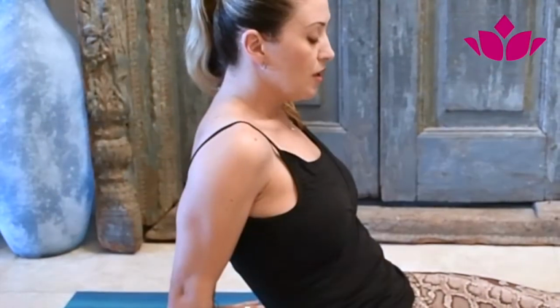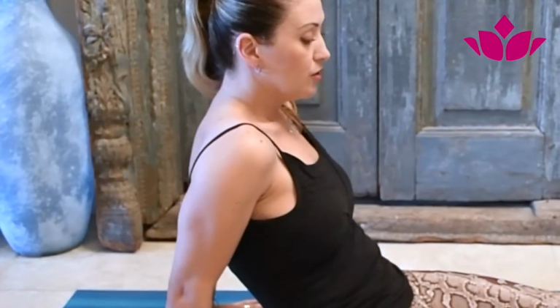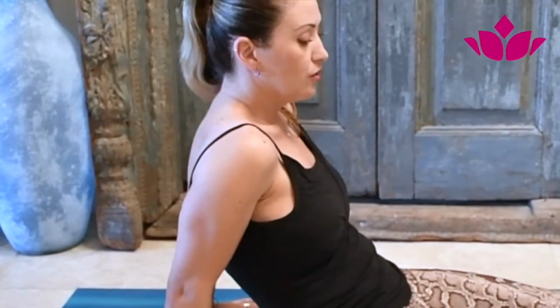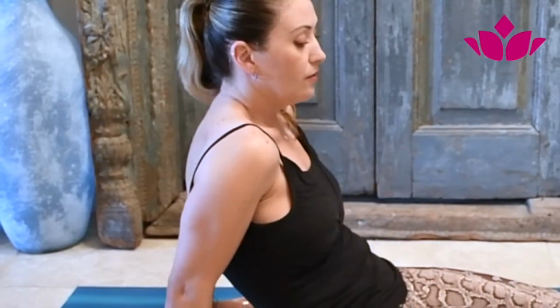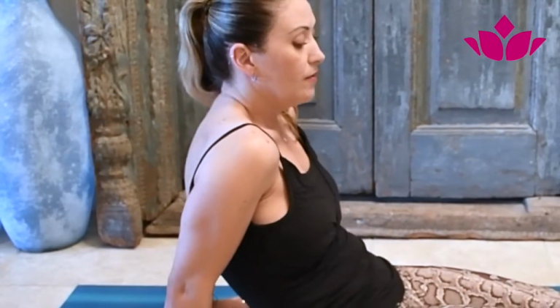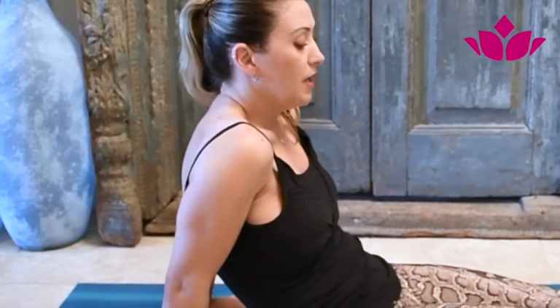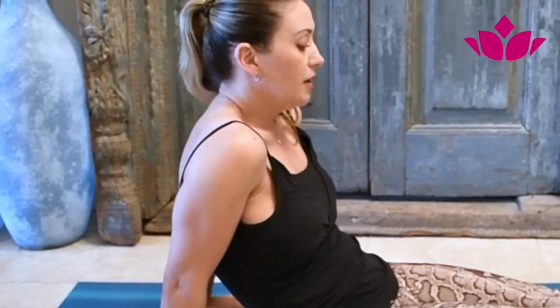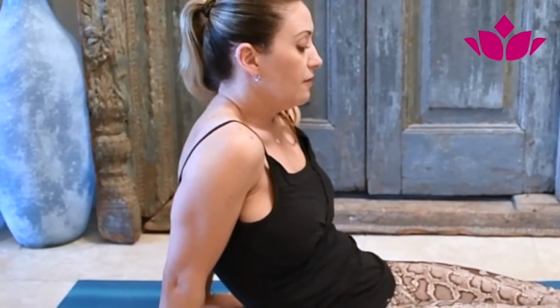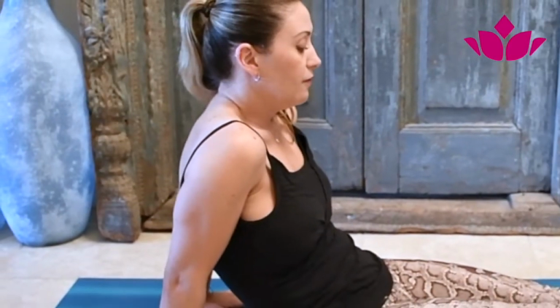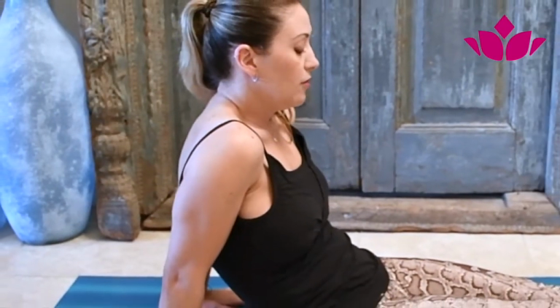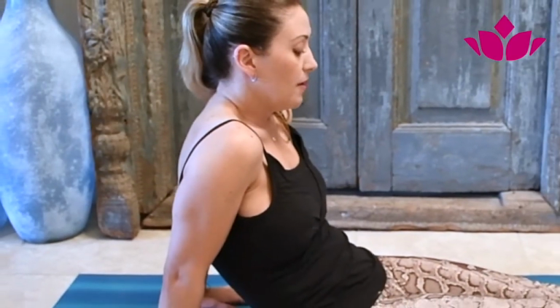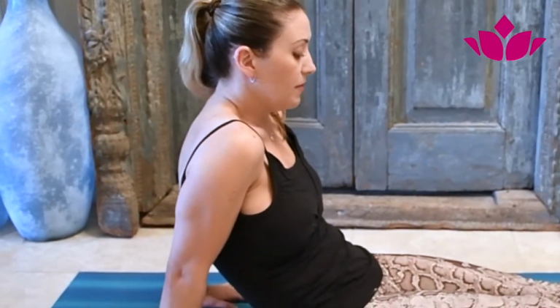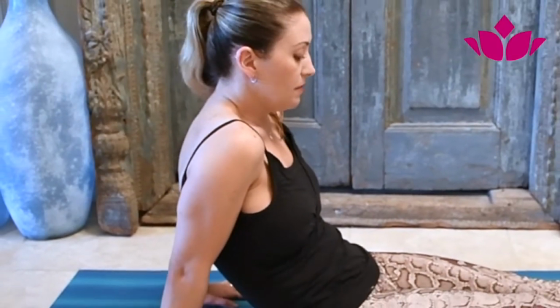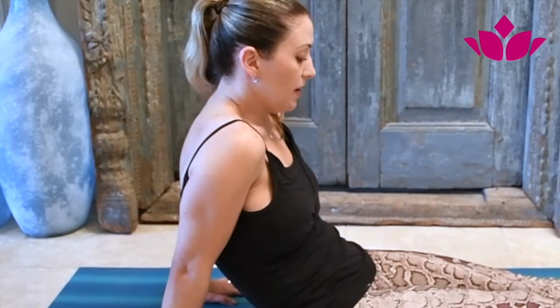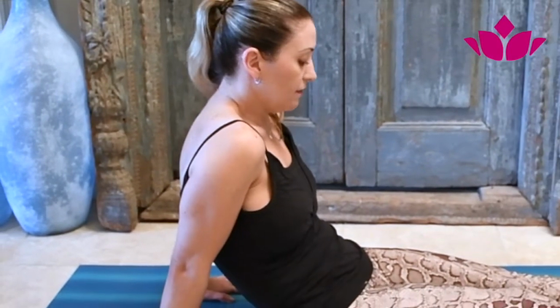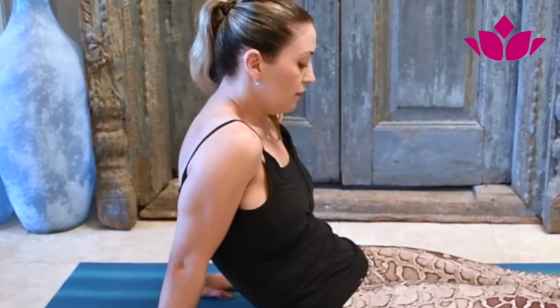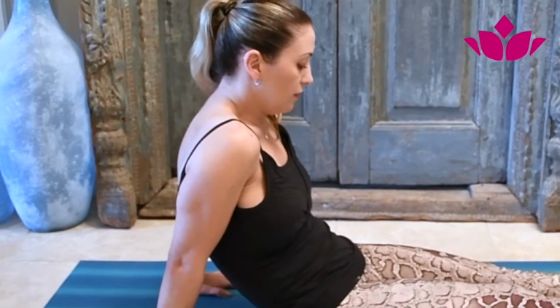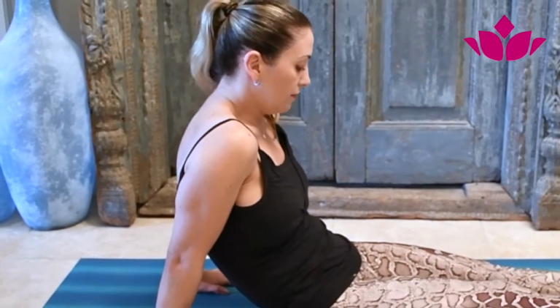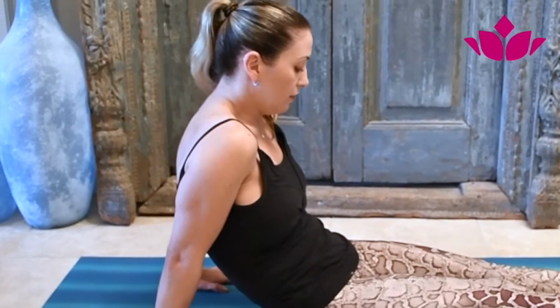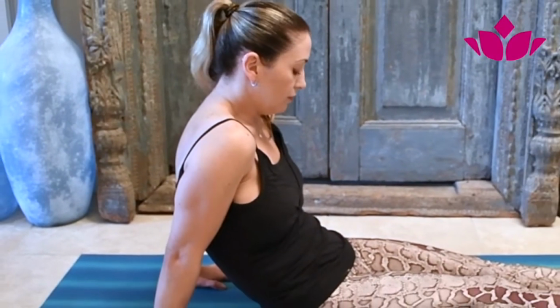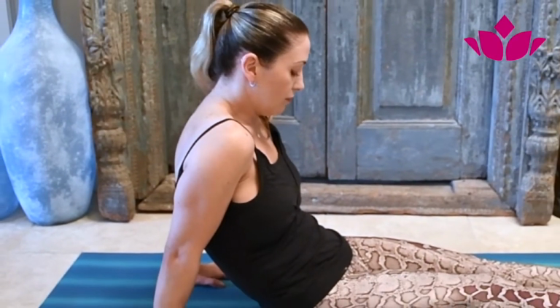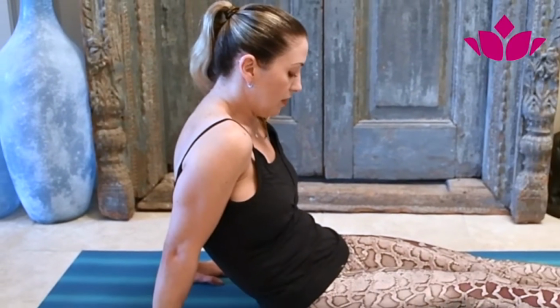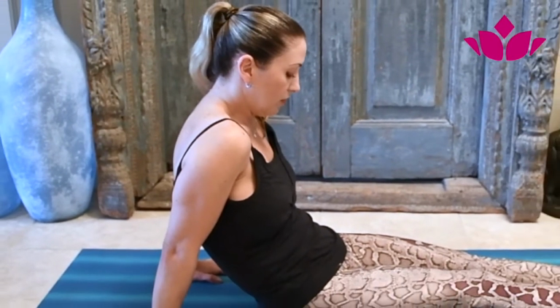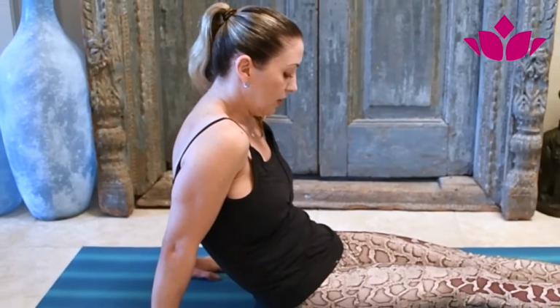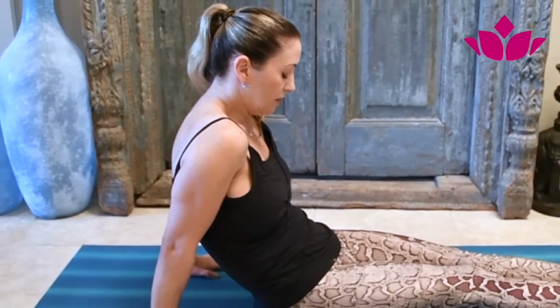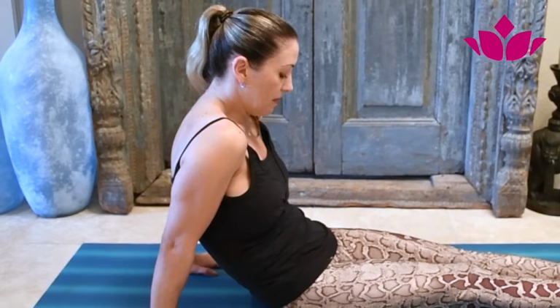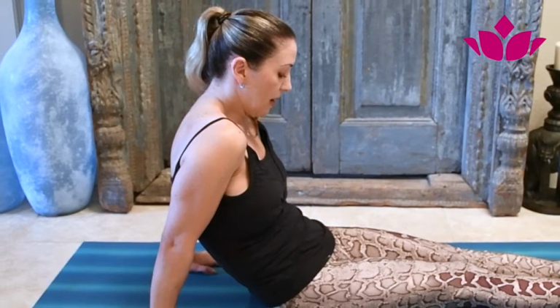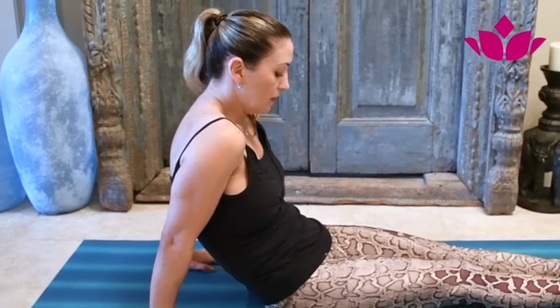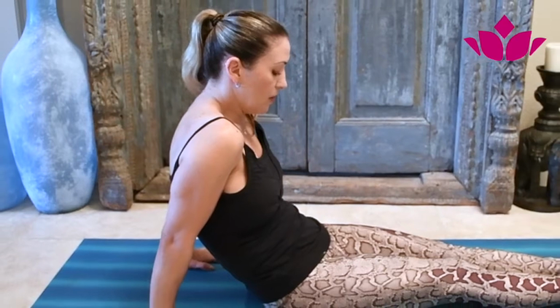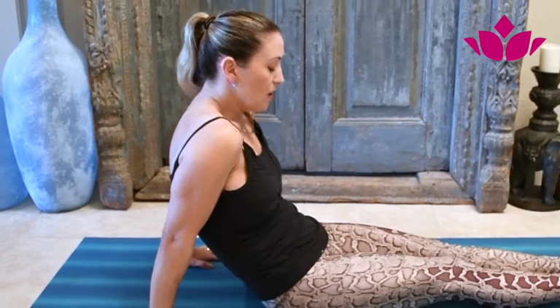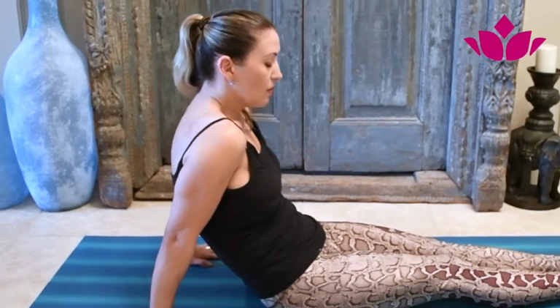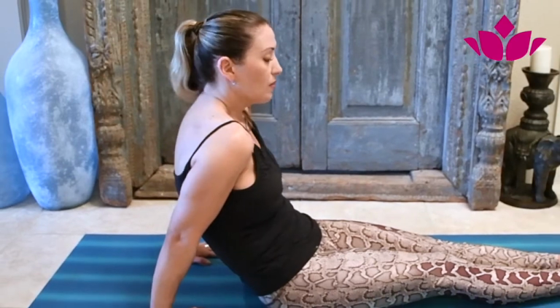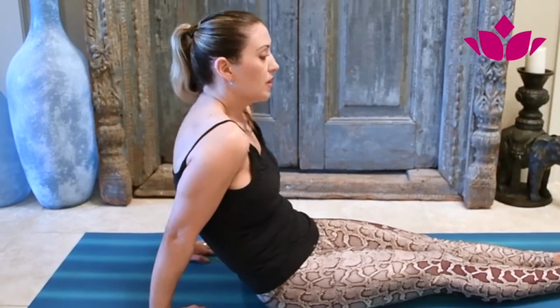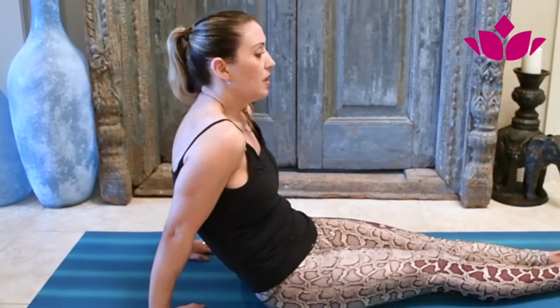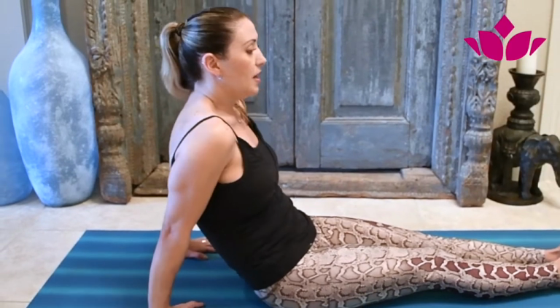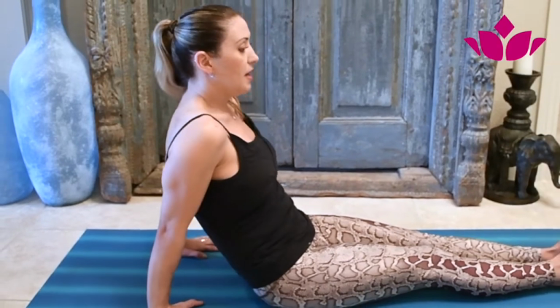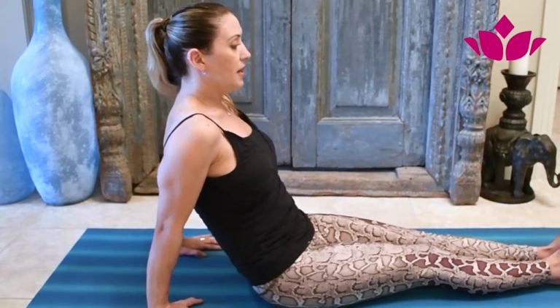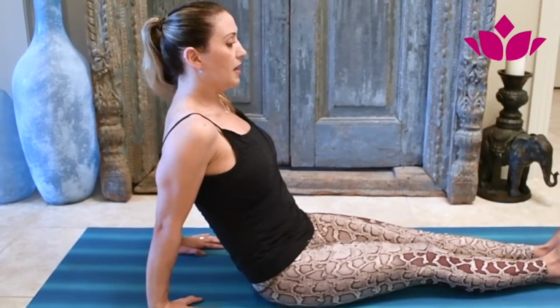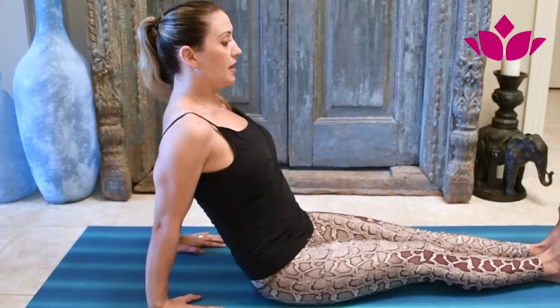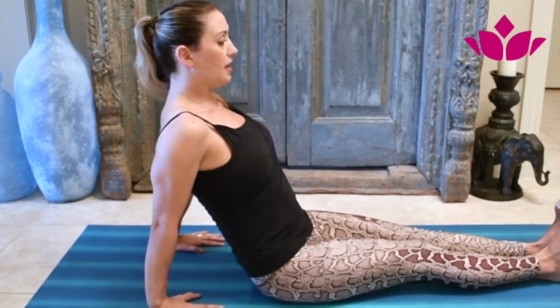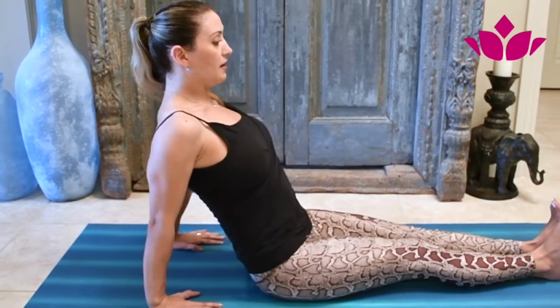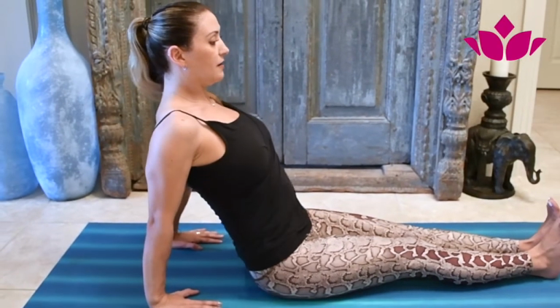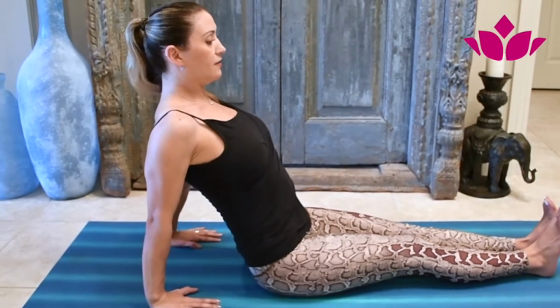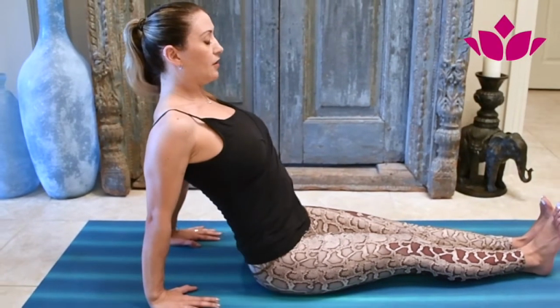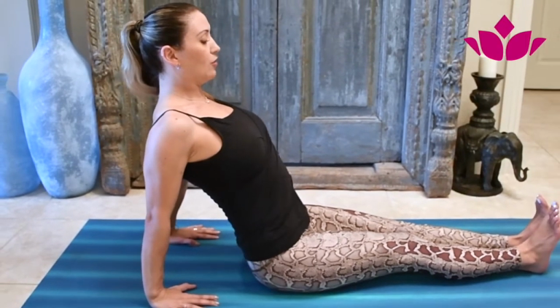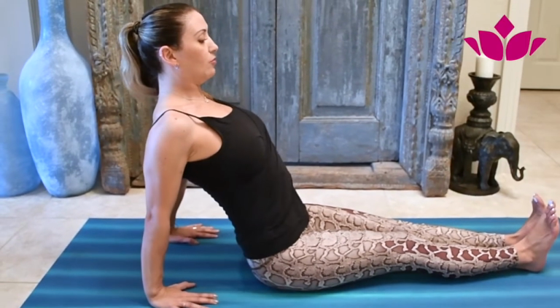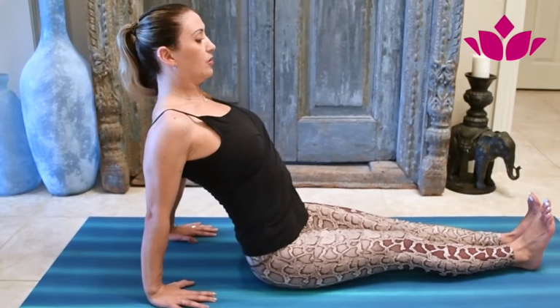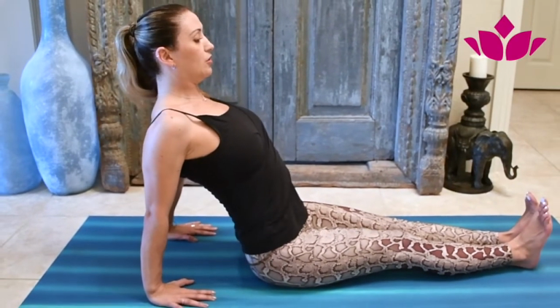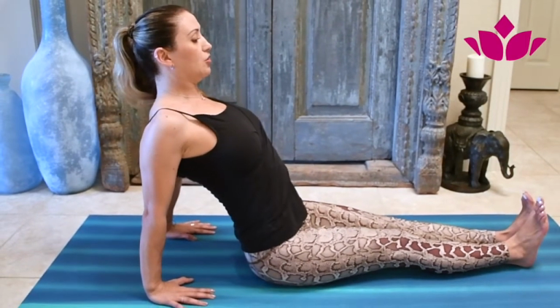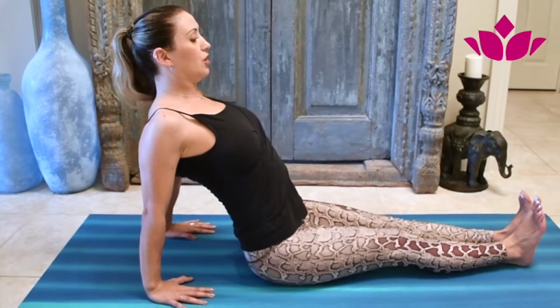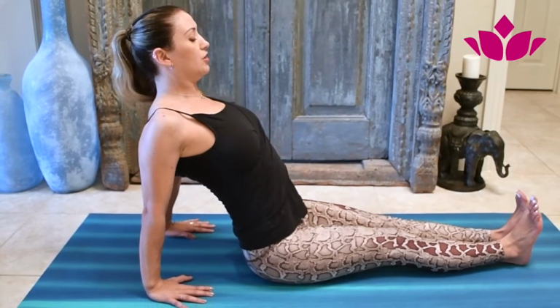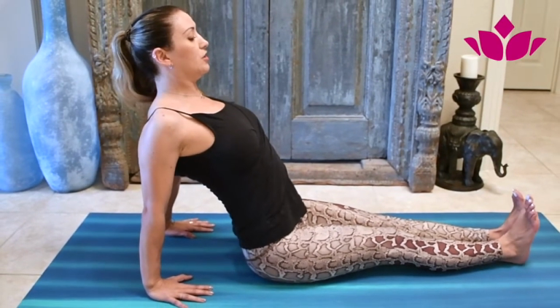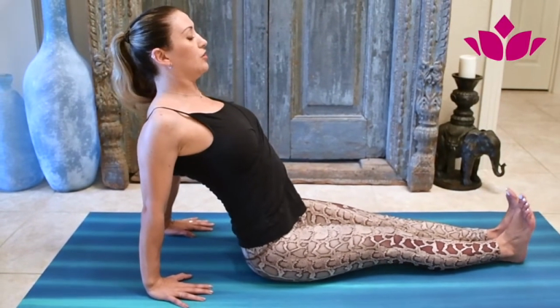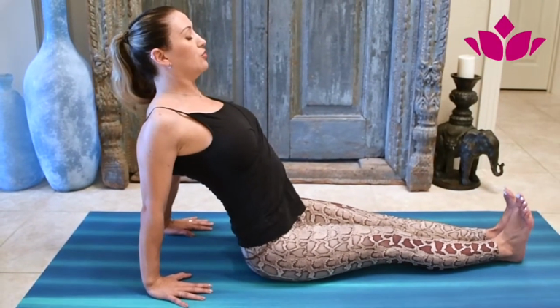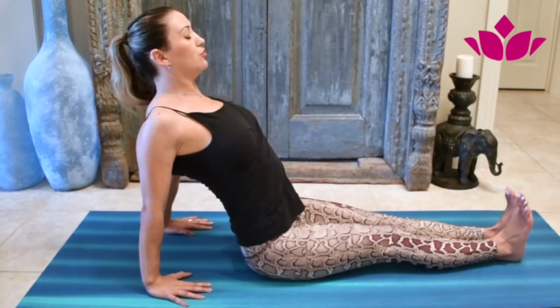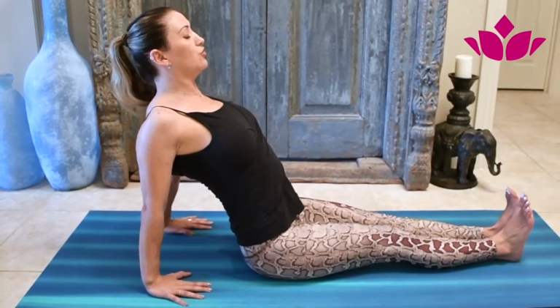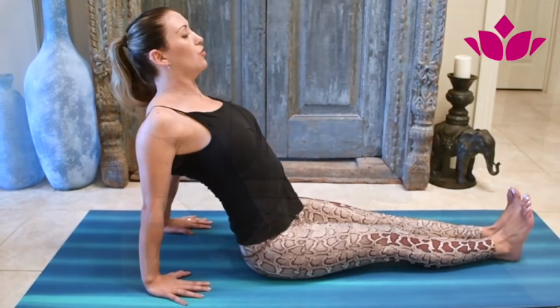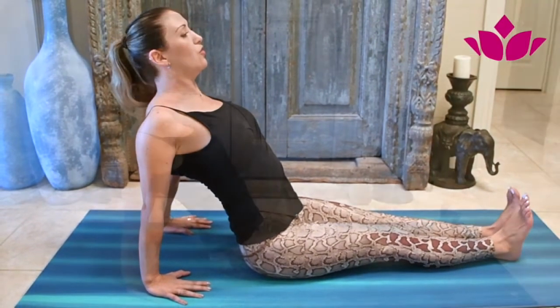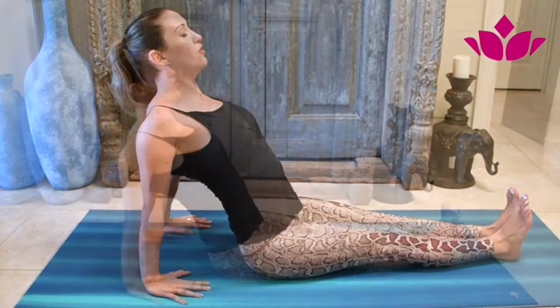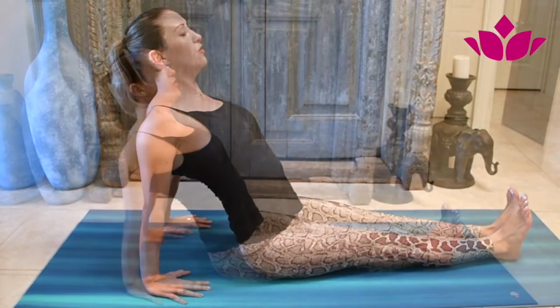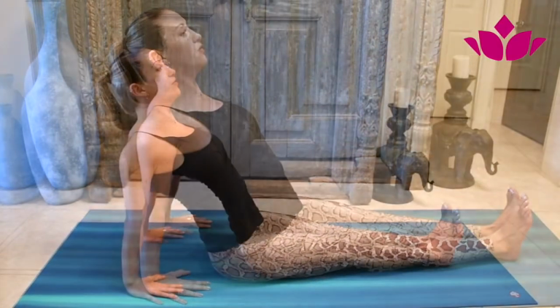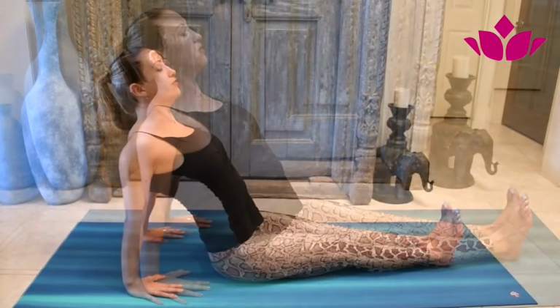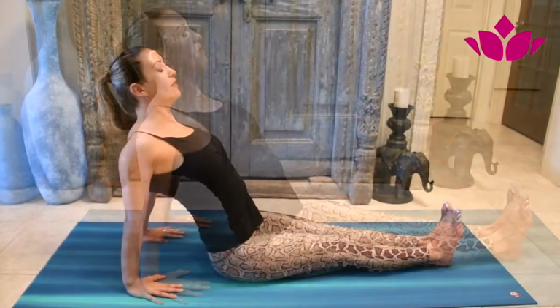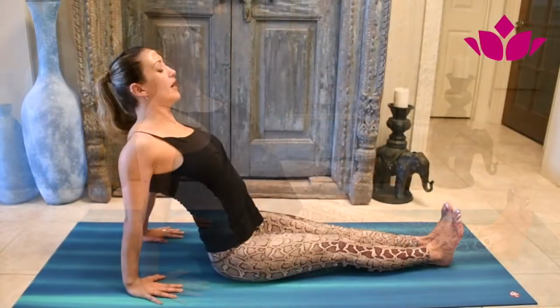Be careful and be mindful of not rounding the back. We want to lift and open the chest and bring your shoulders back.